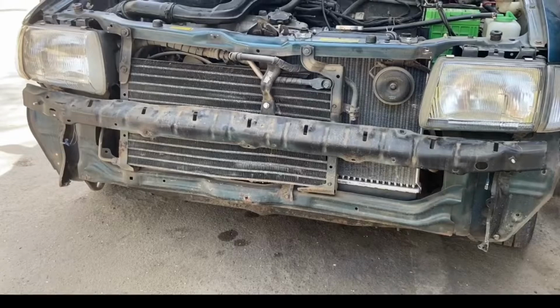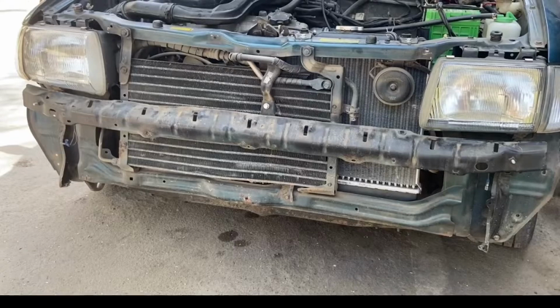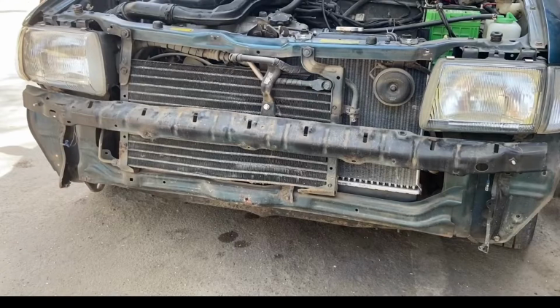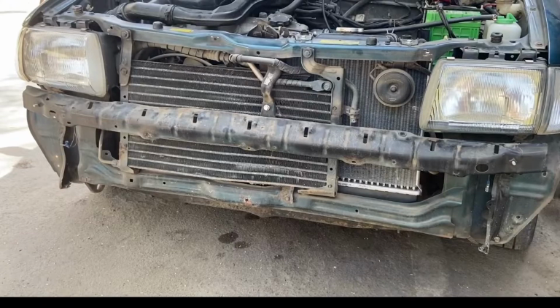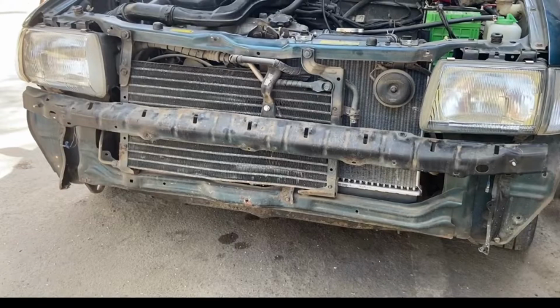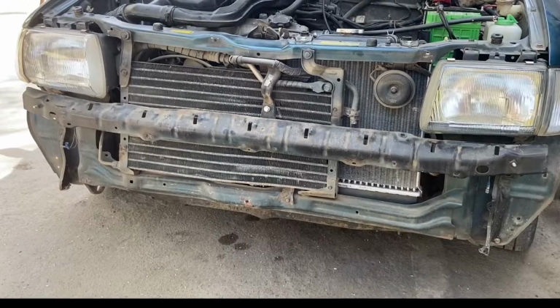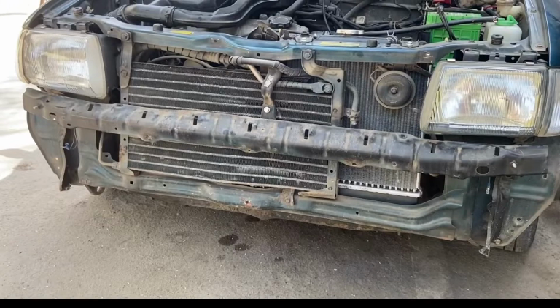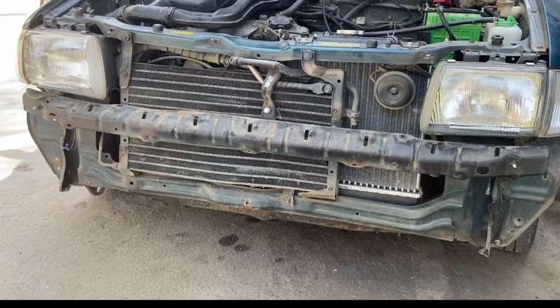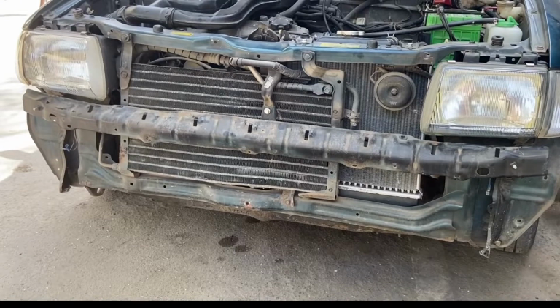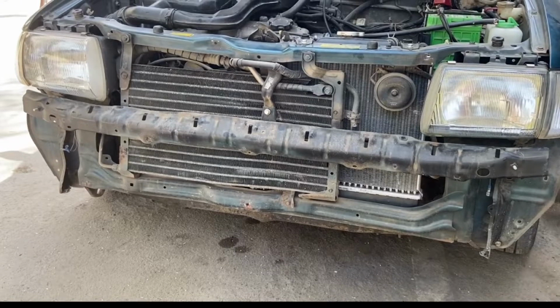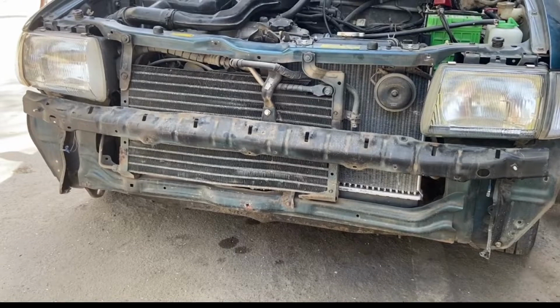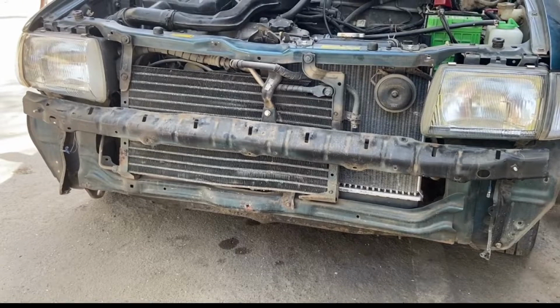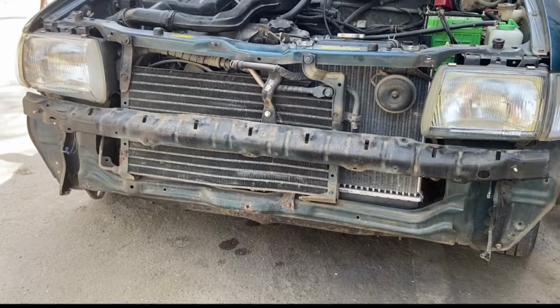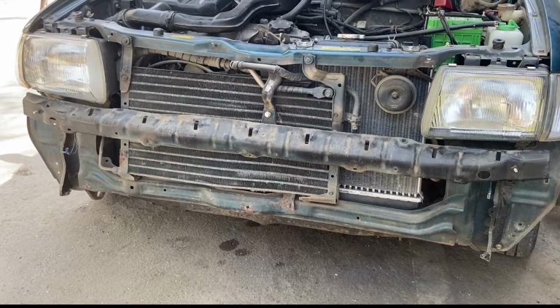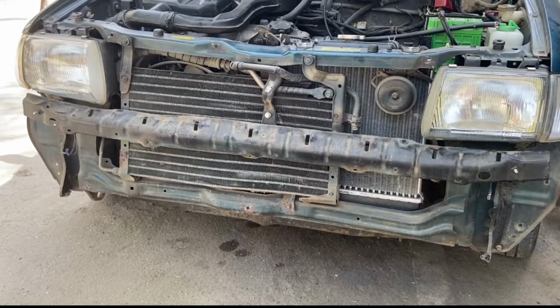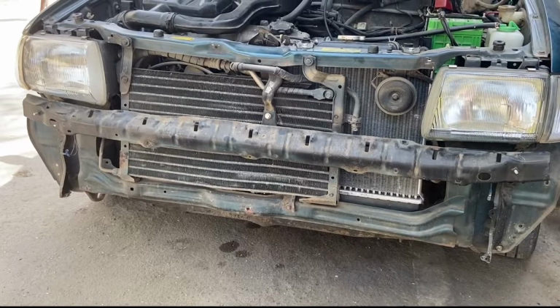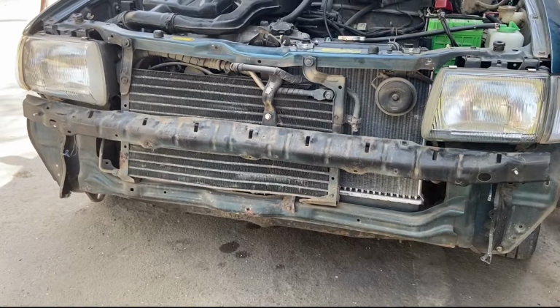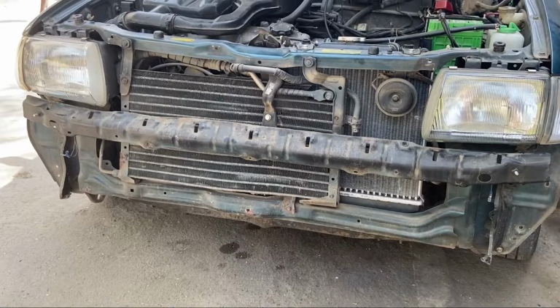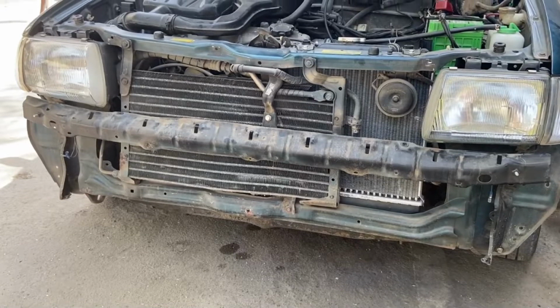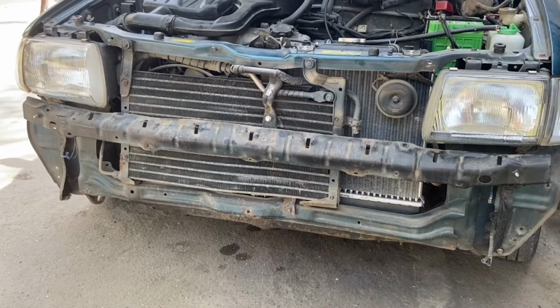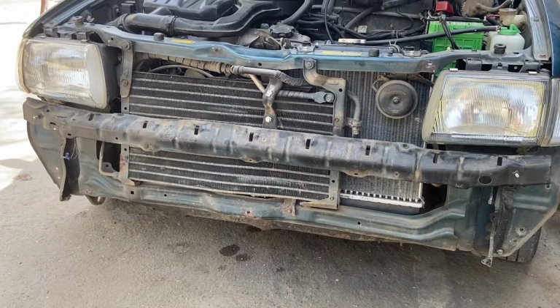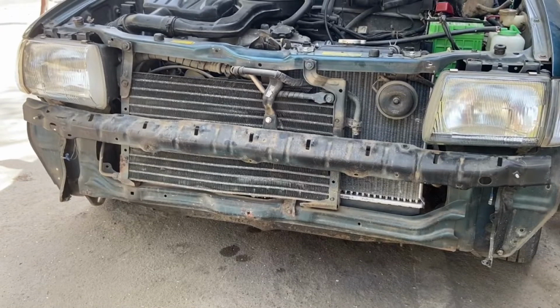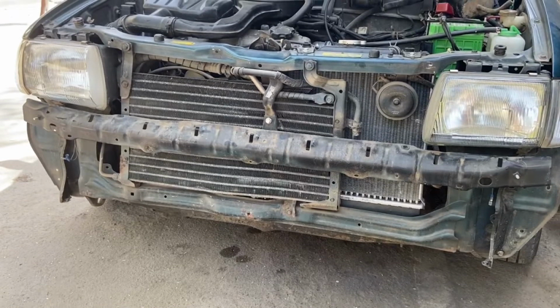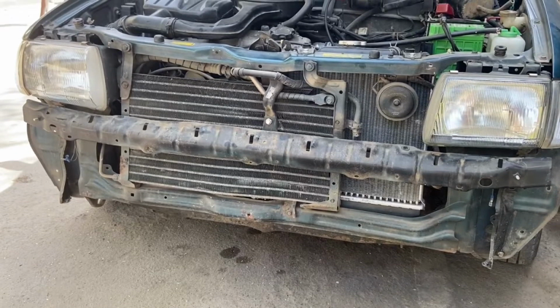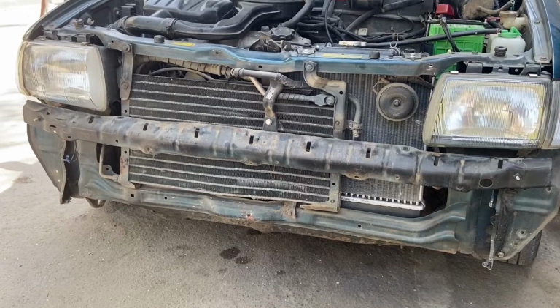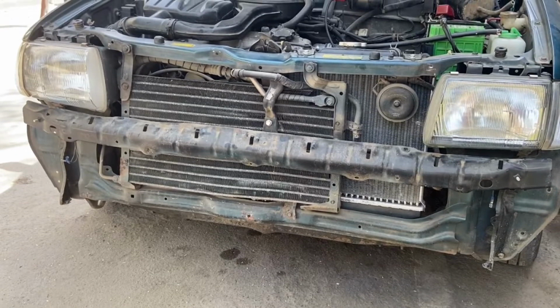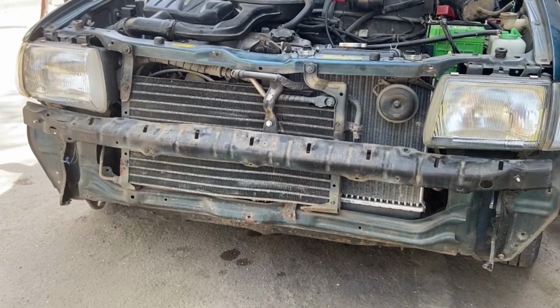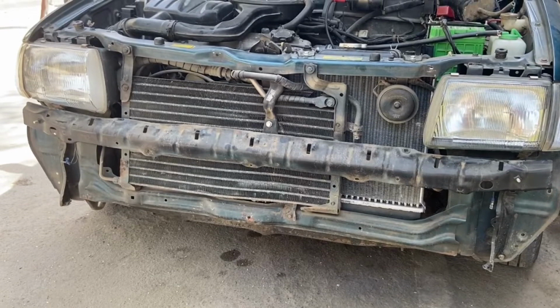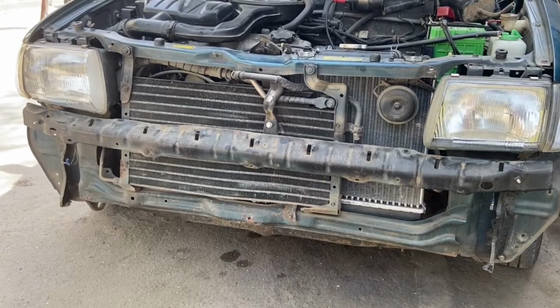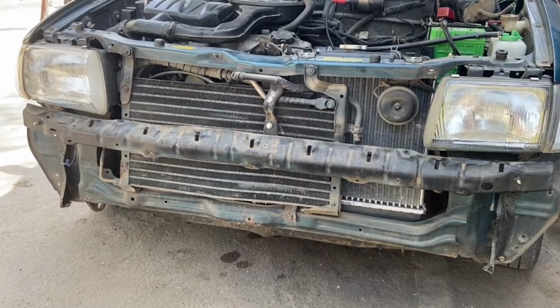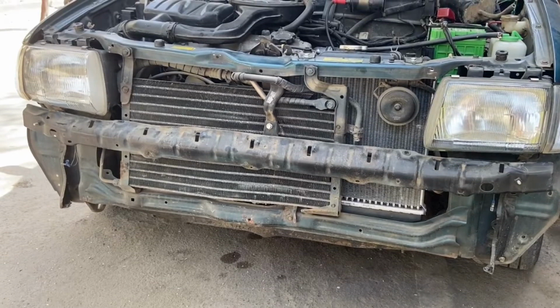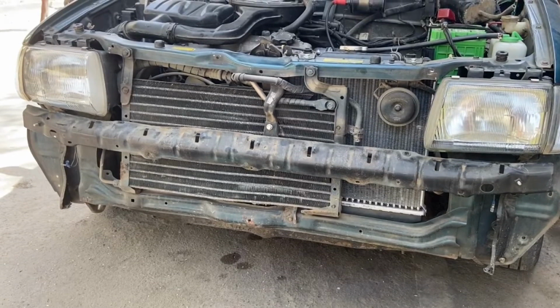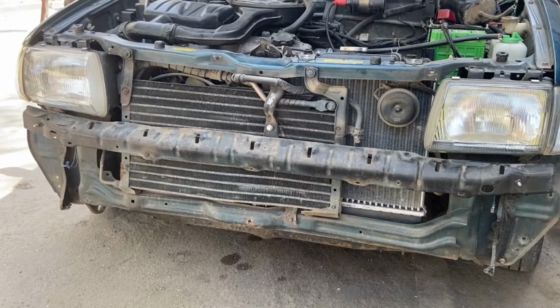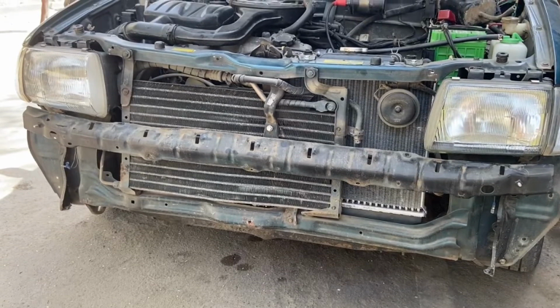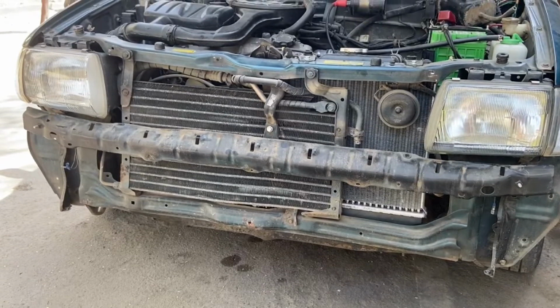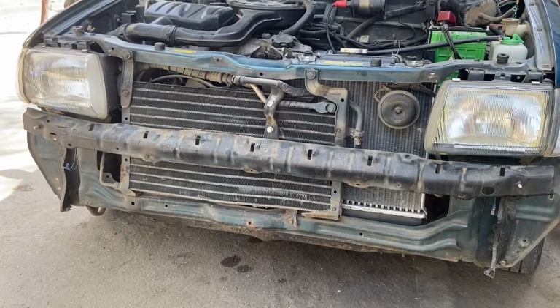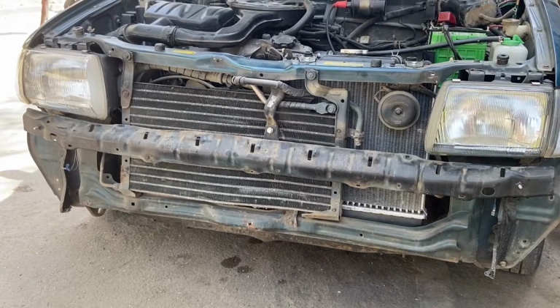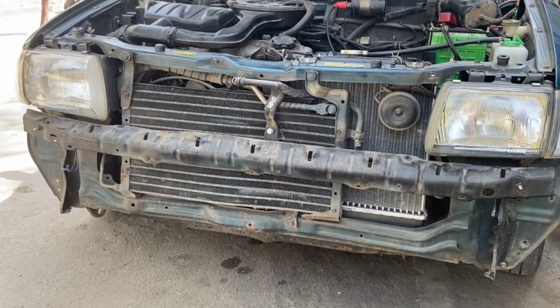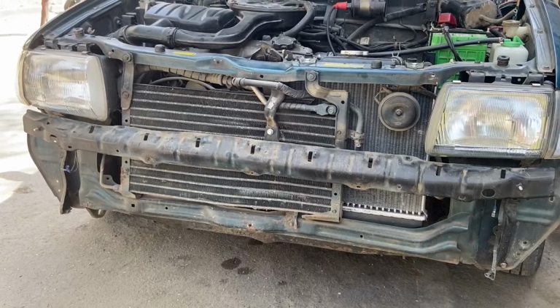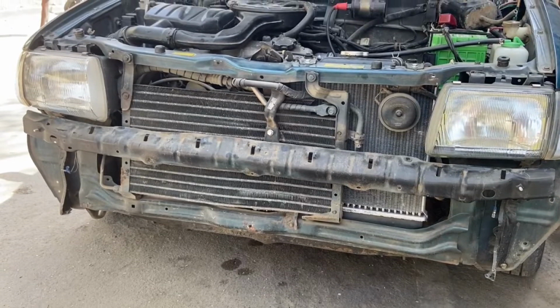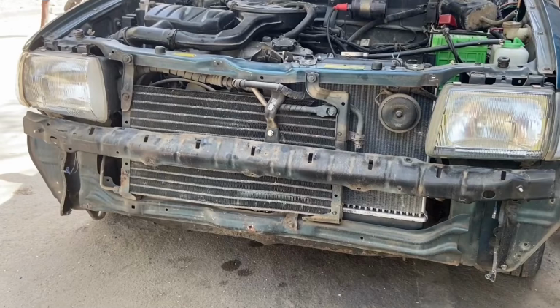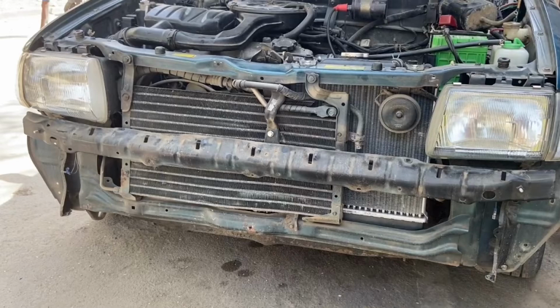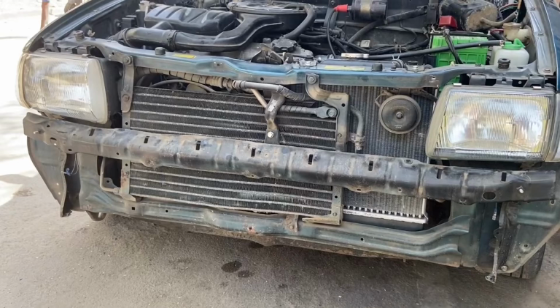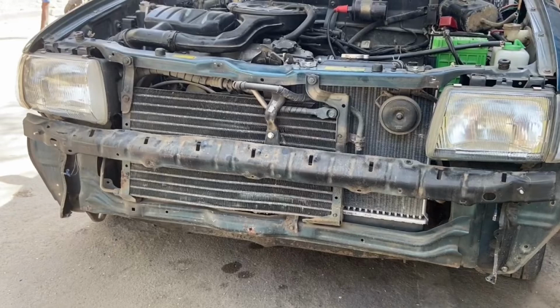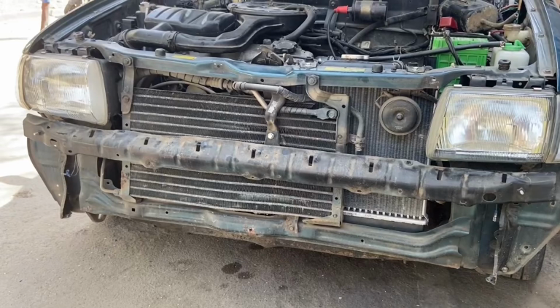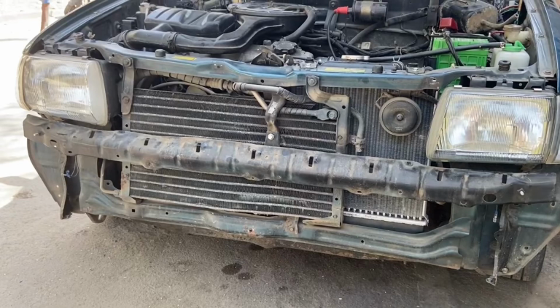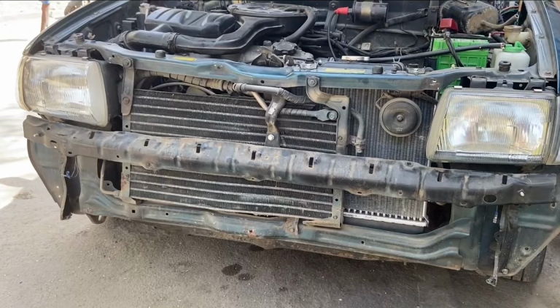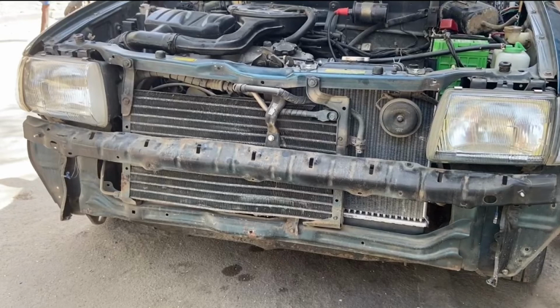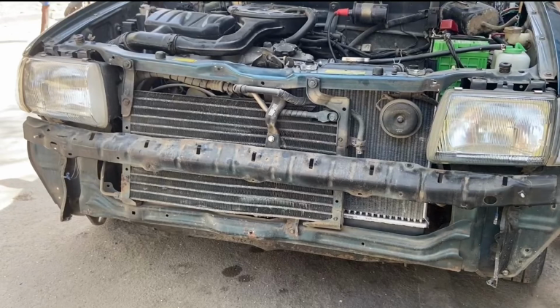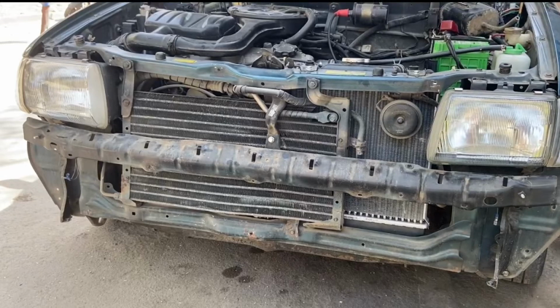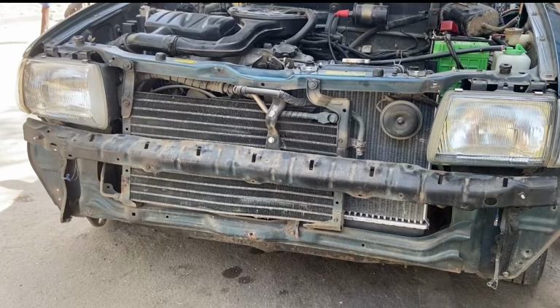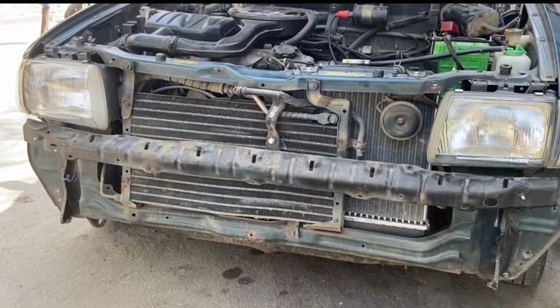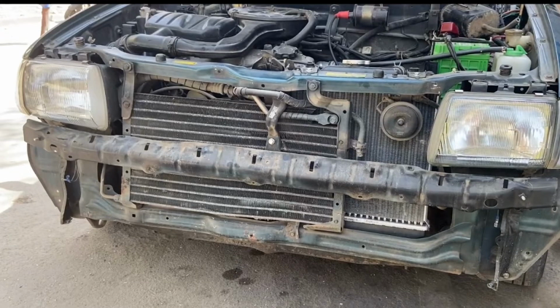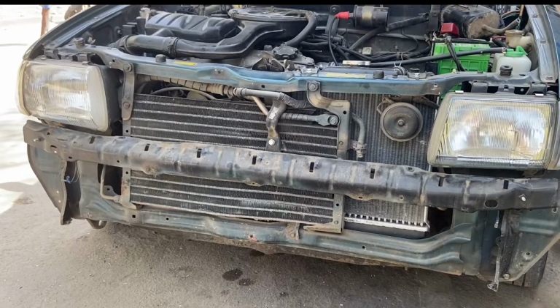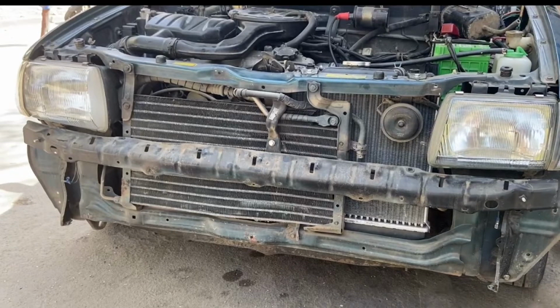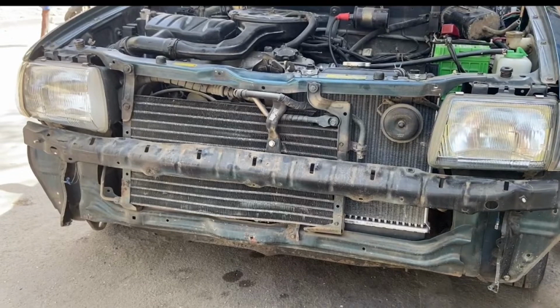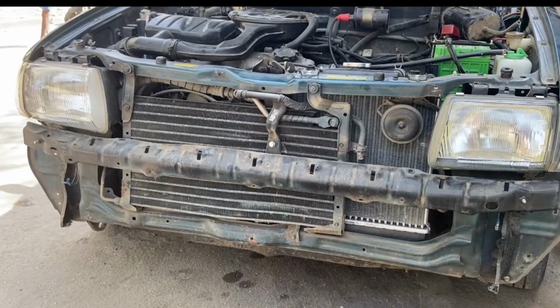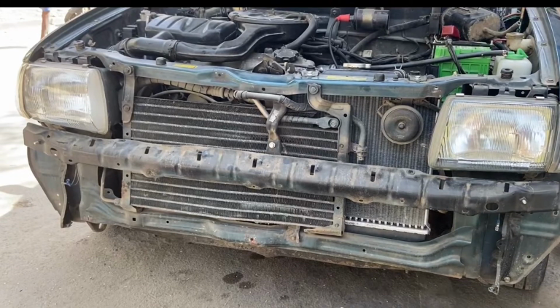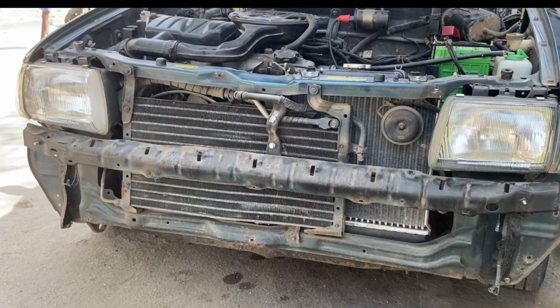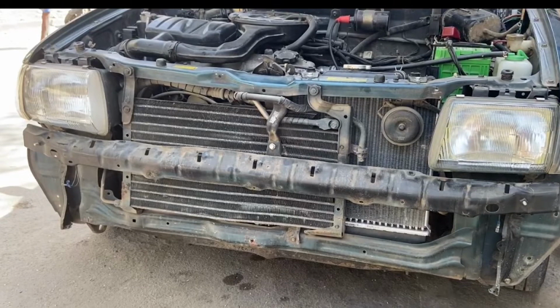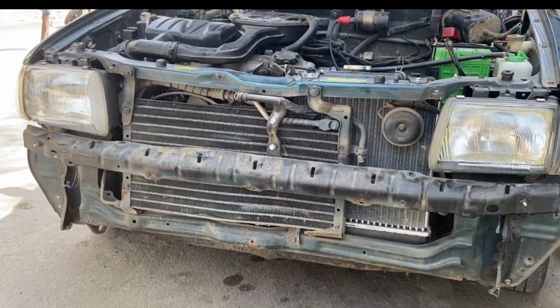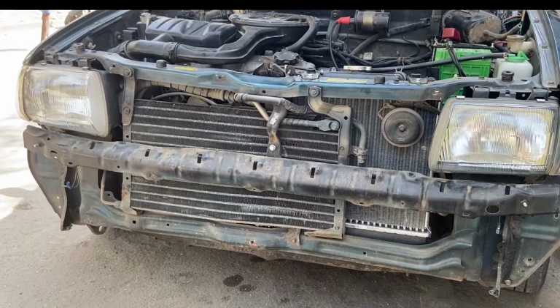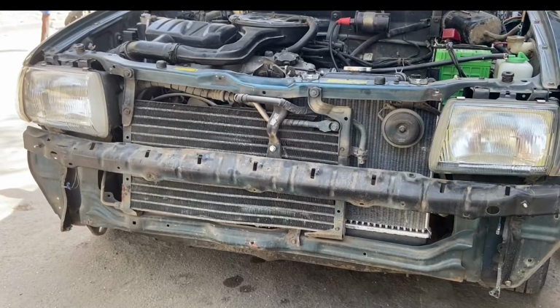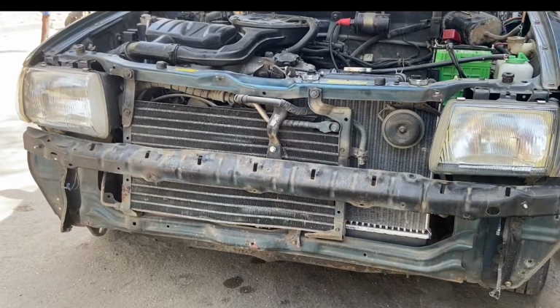Hi everyone, today we are going to remove the stock R12 based AC system and install the R134A based system in the Zen.